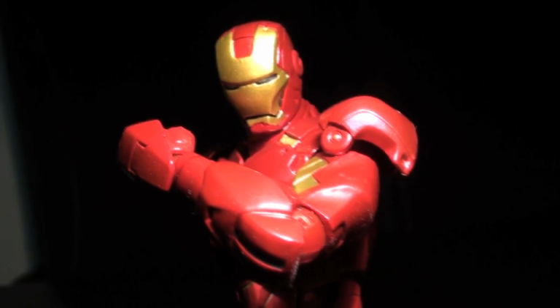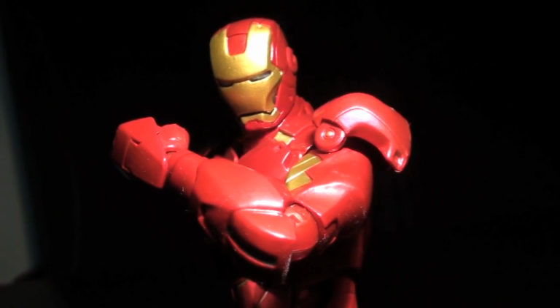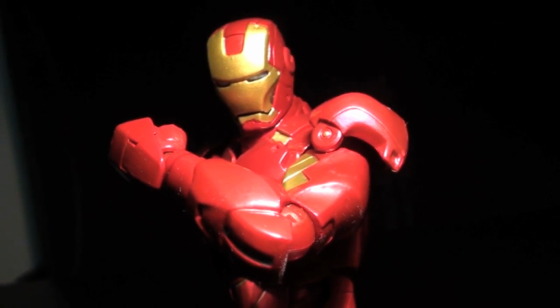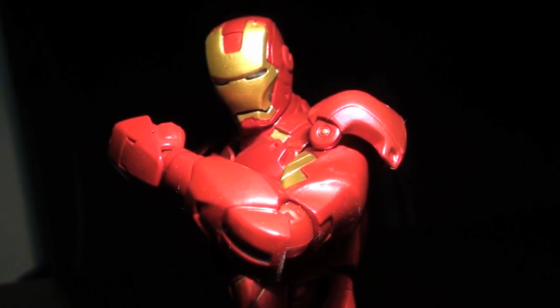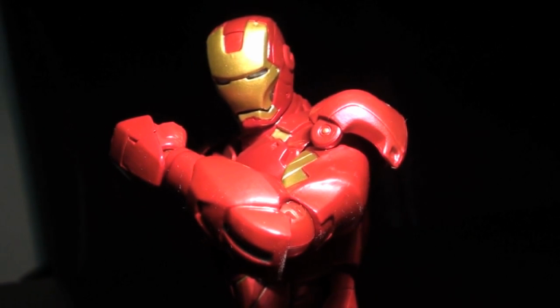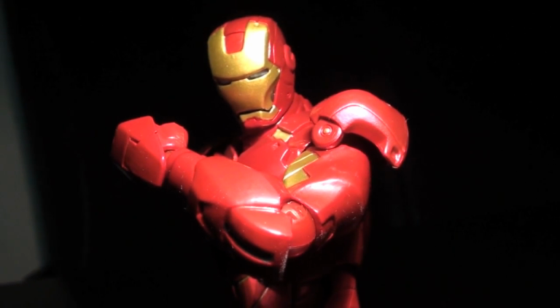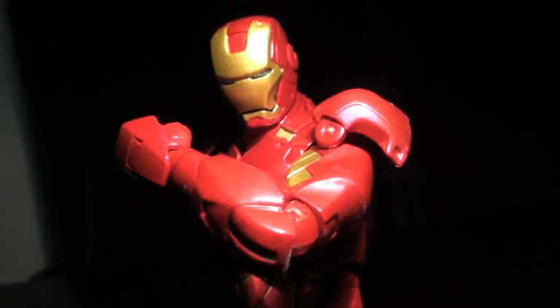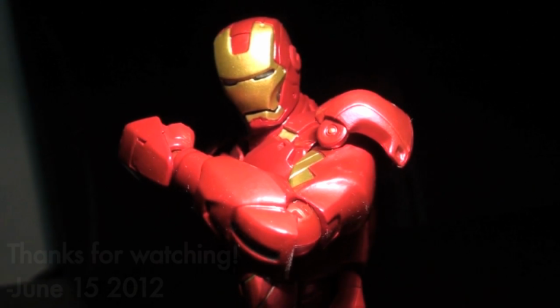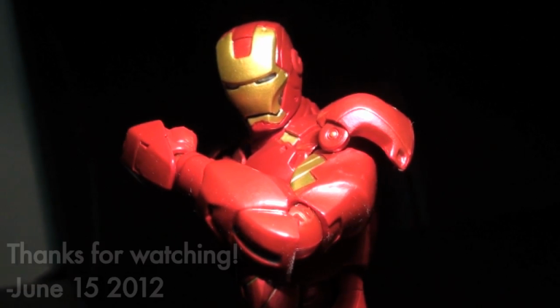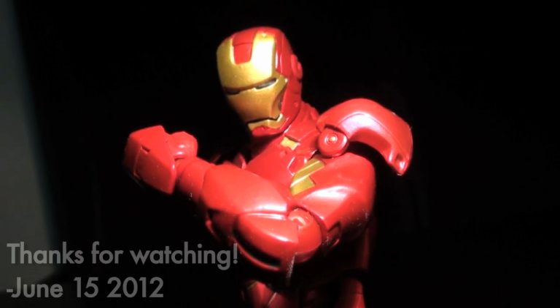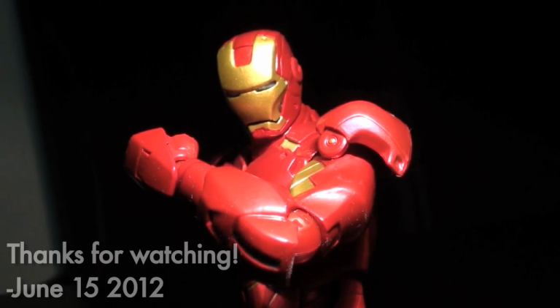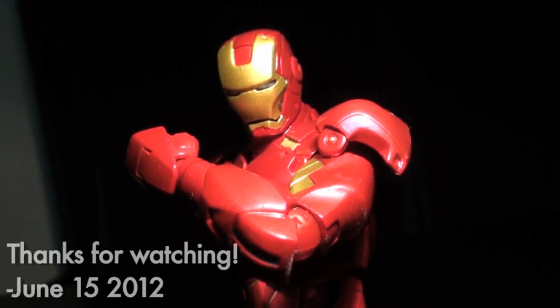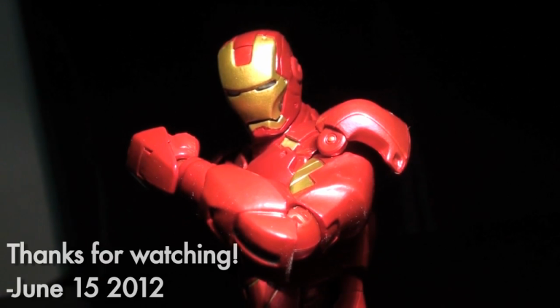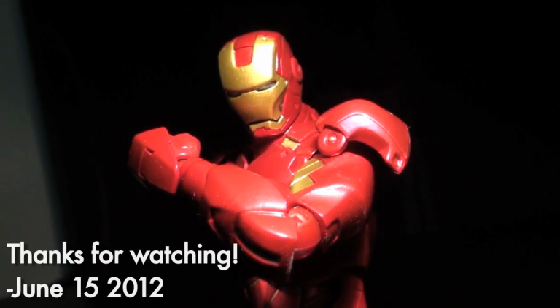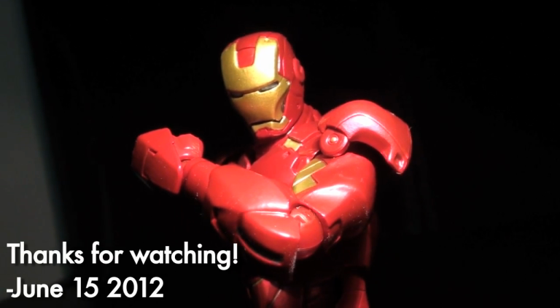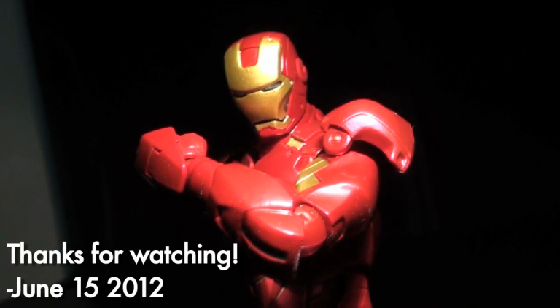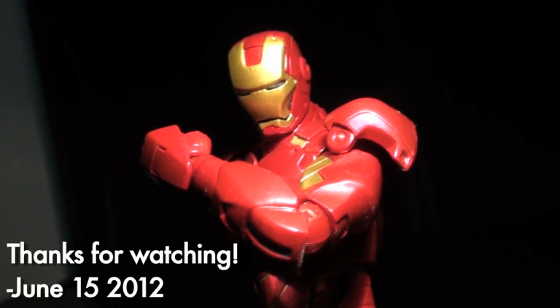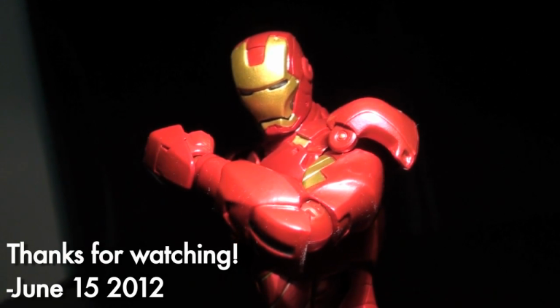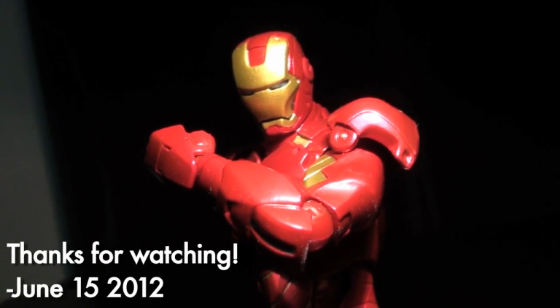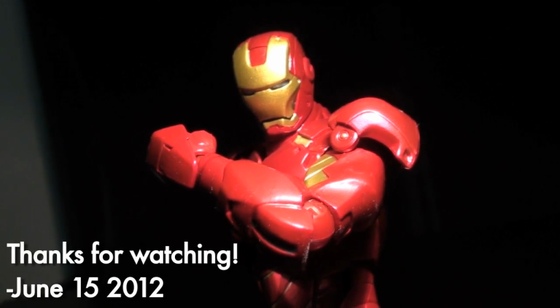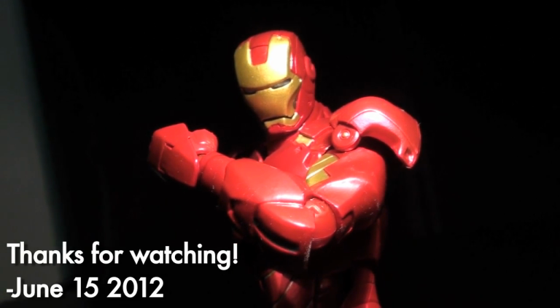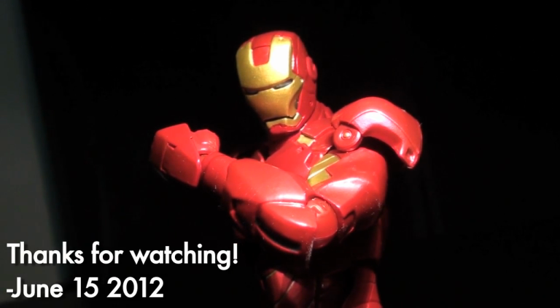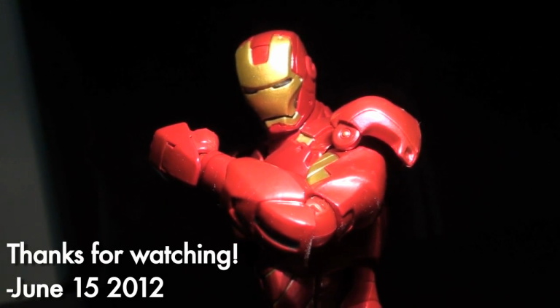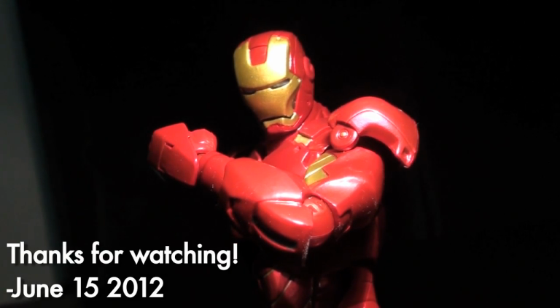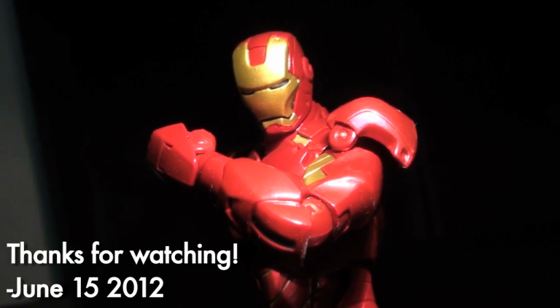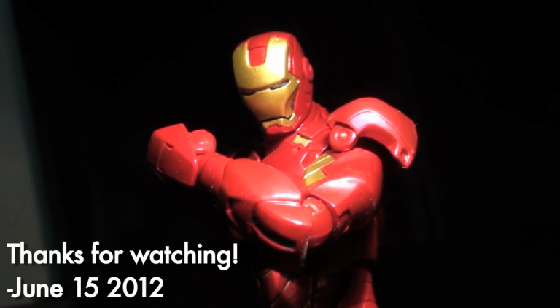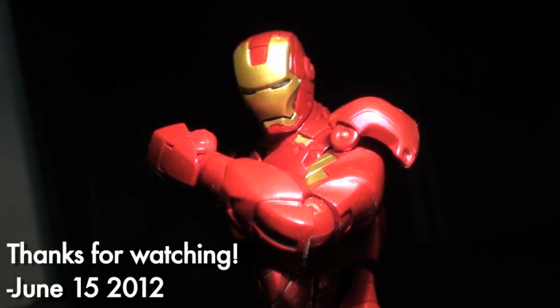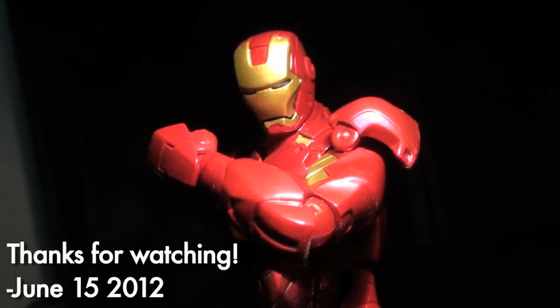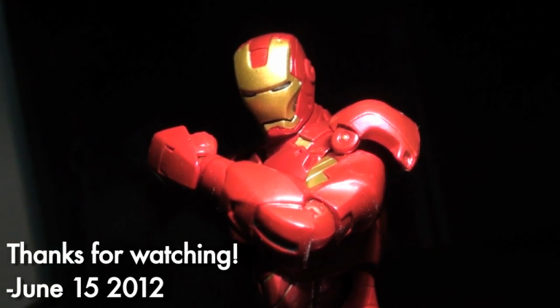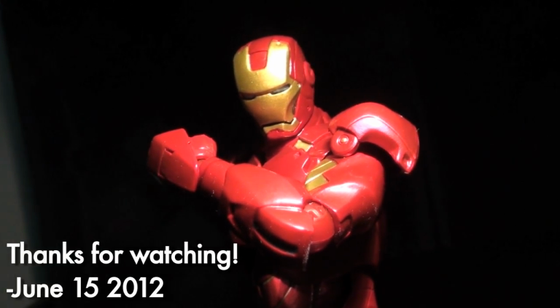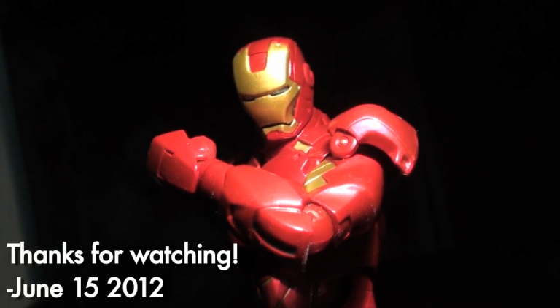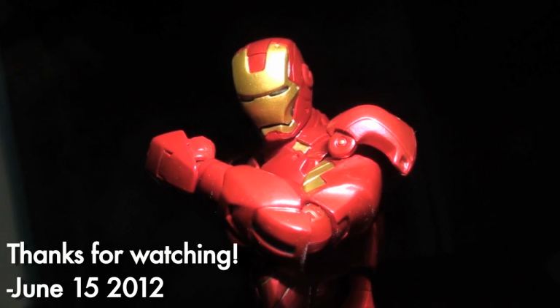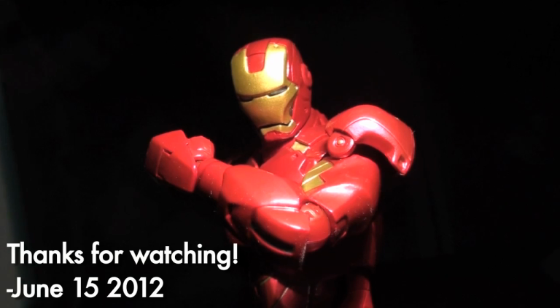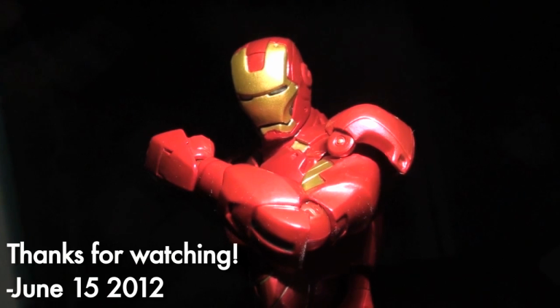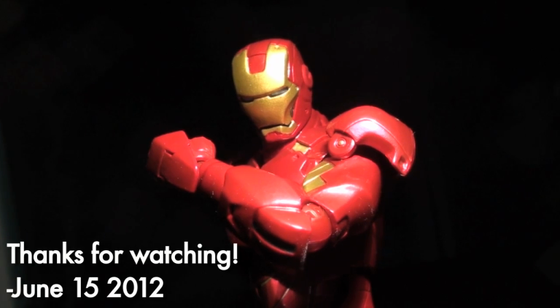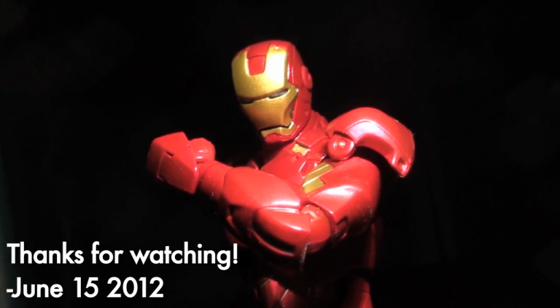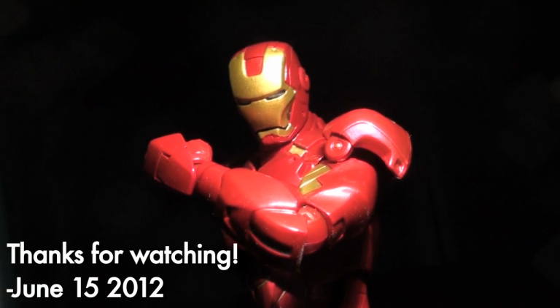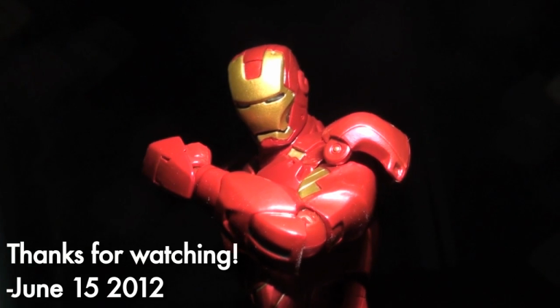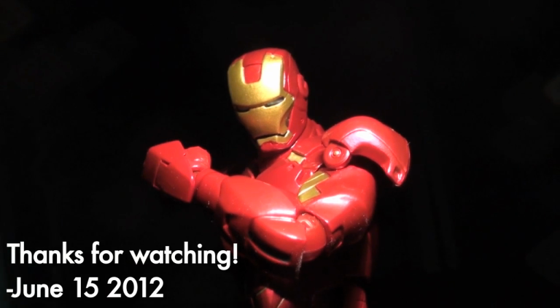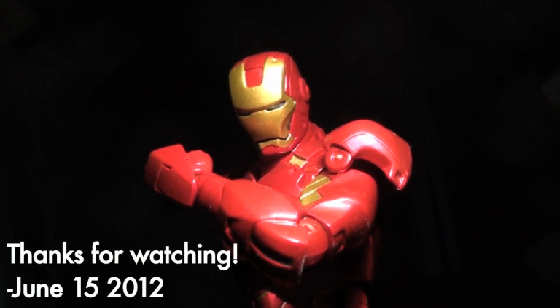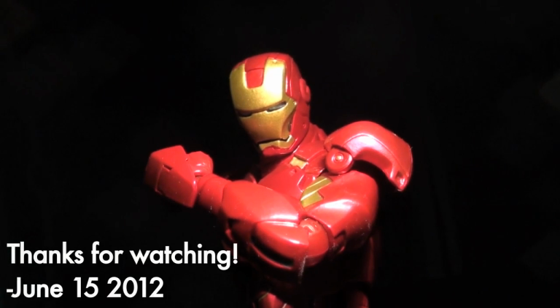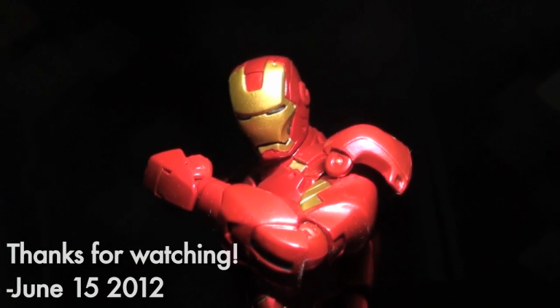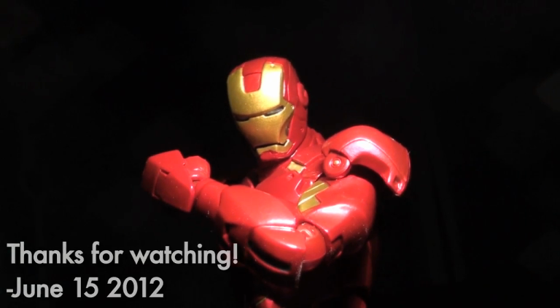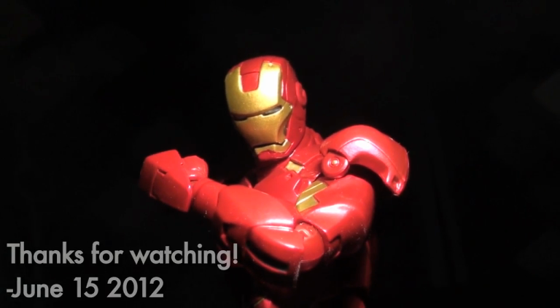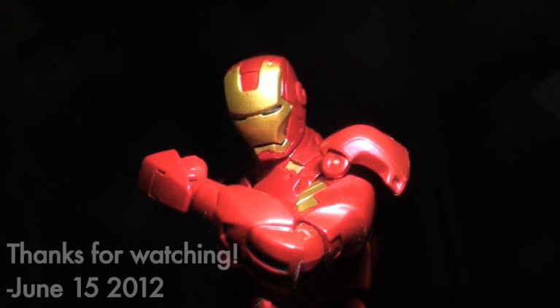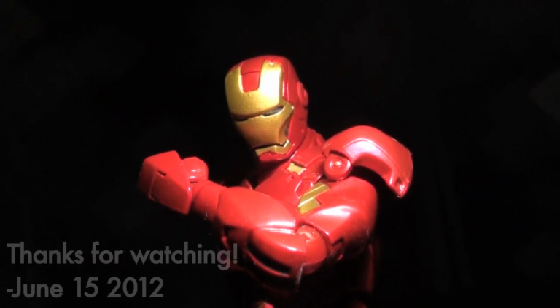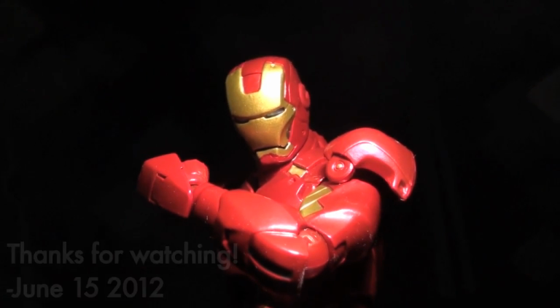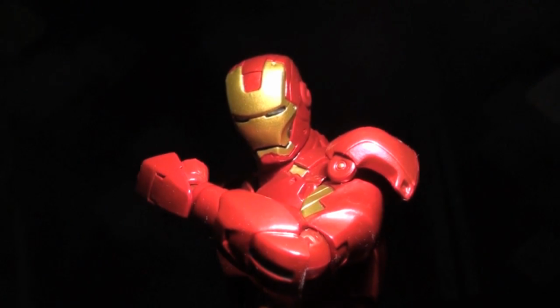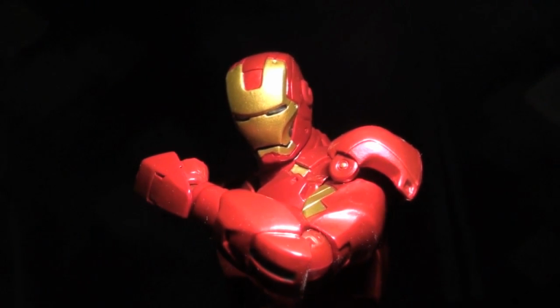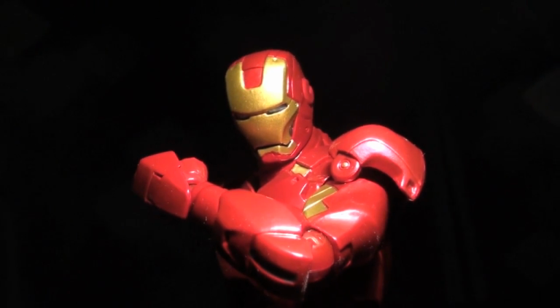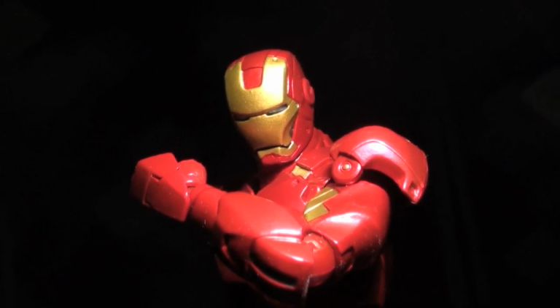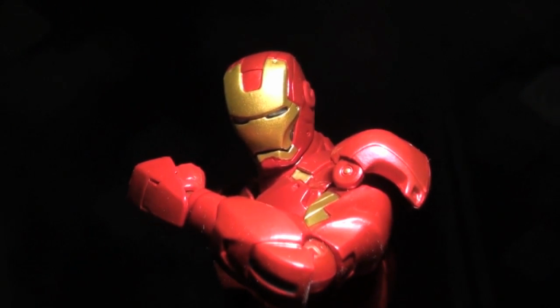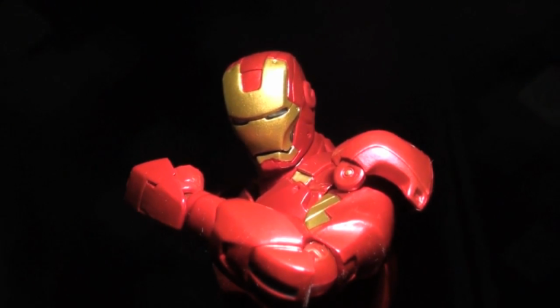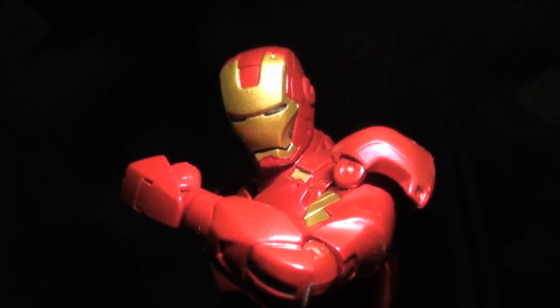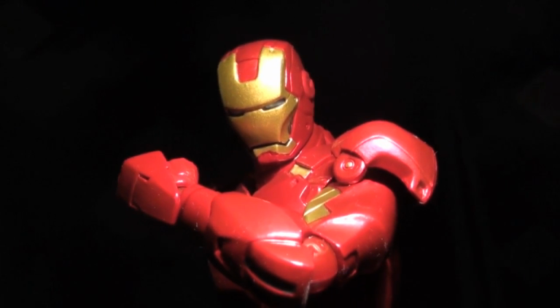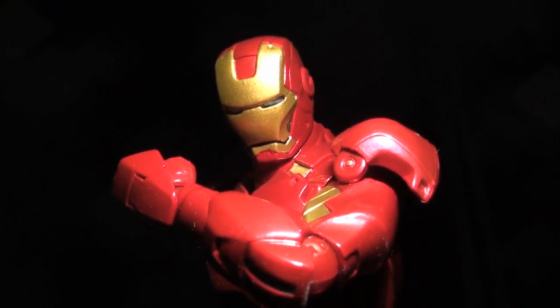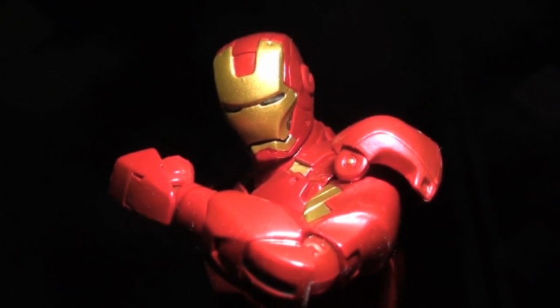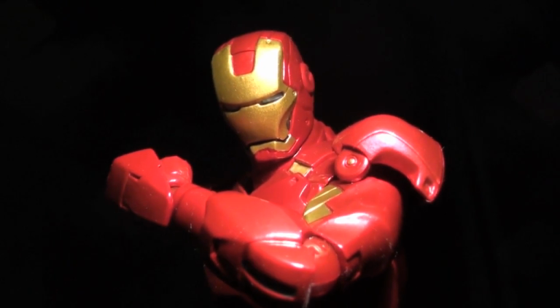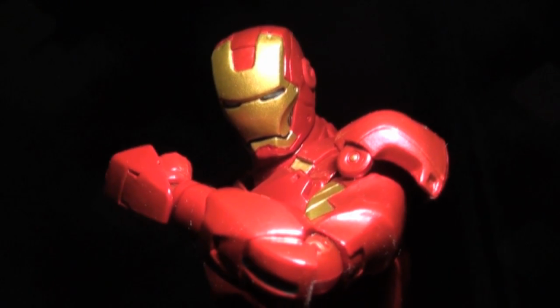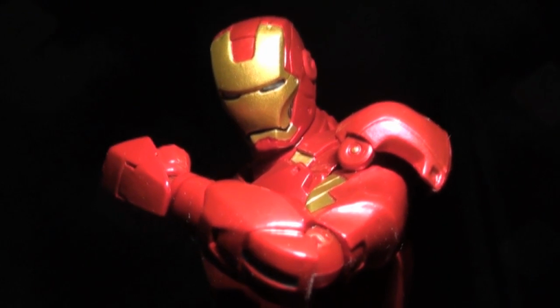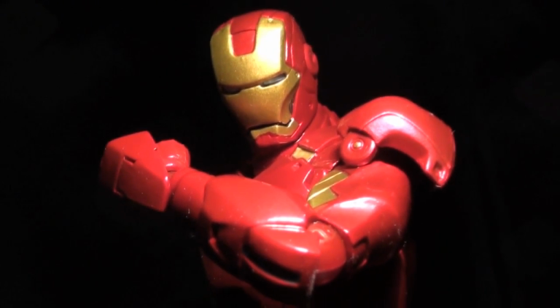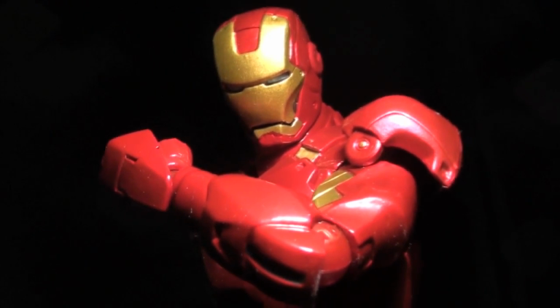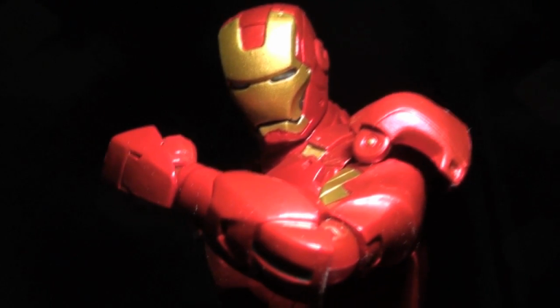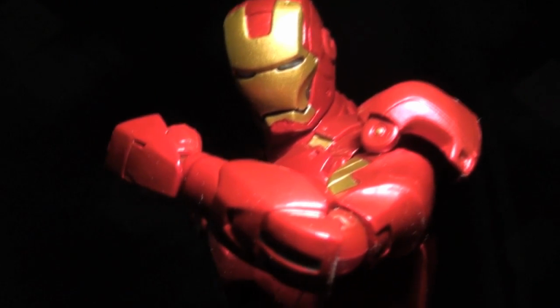Anyway, this has been Internet Personality Vangelis. I hope this video has helped you somehow, because I've gotta fly.